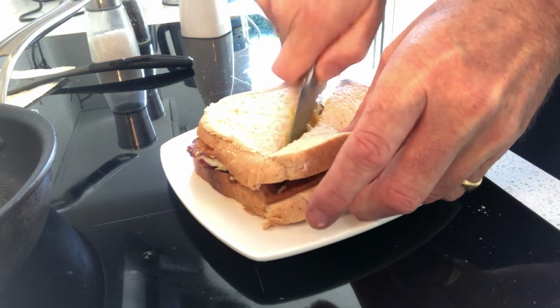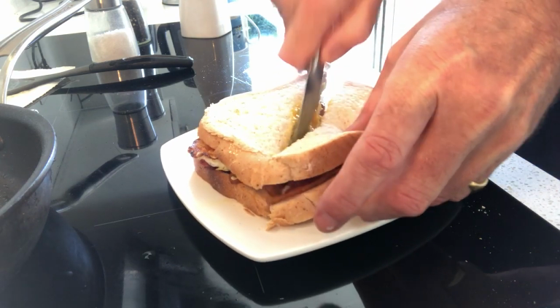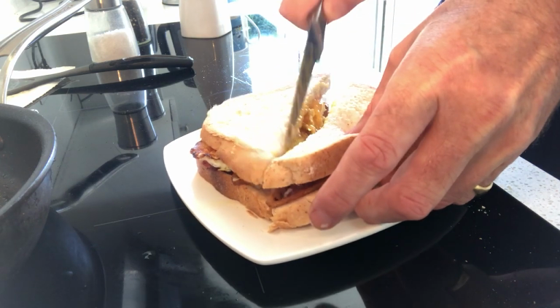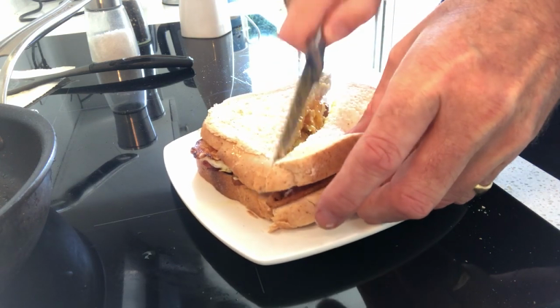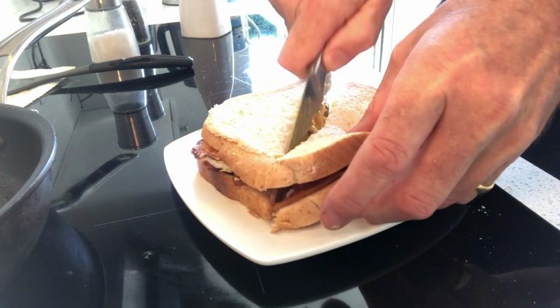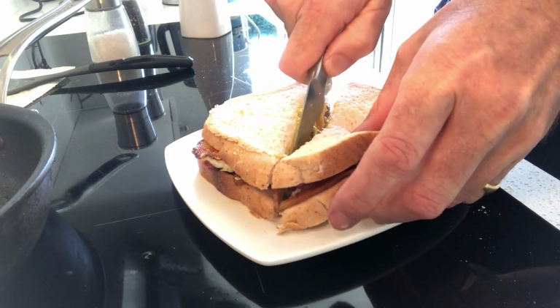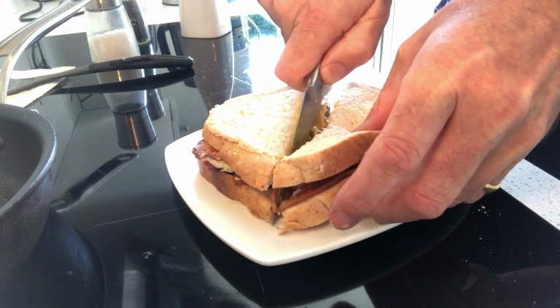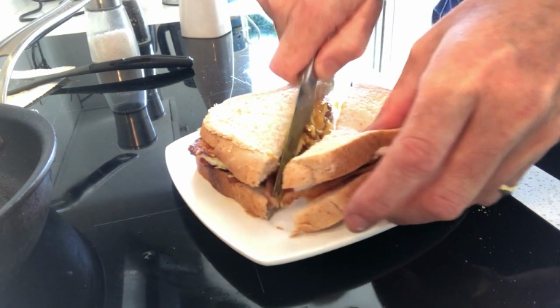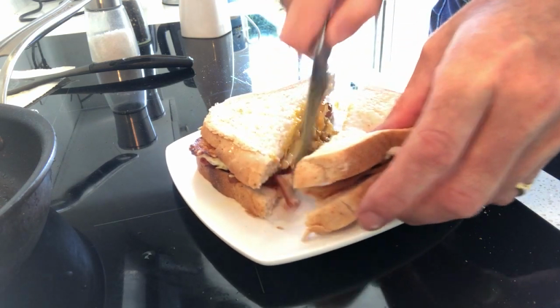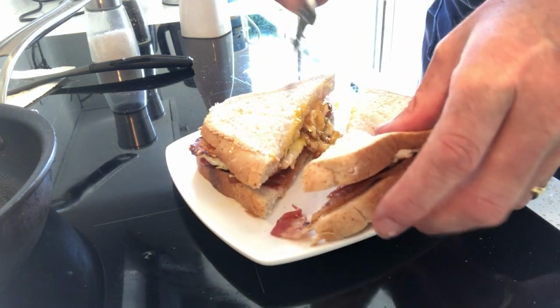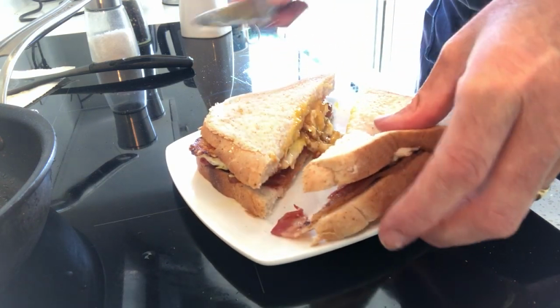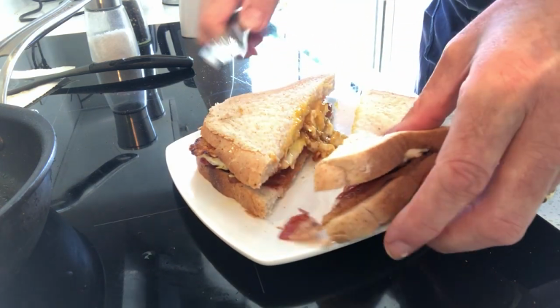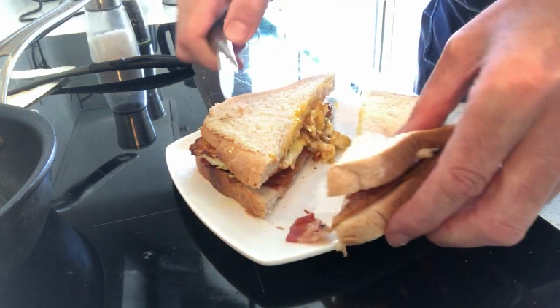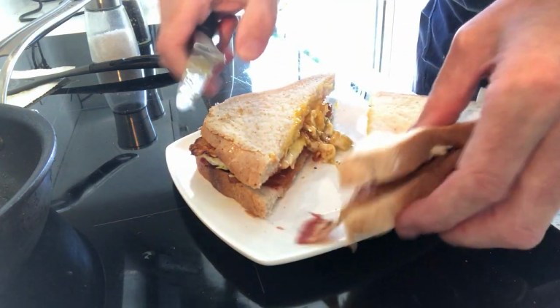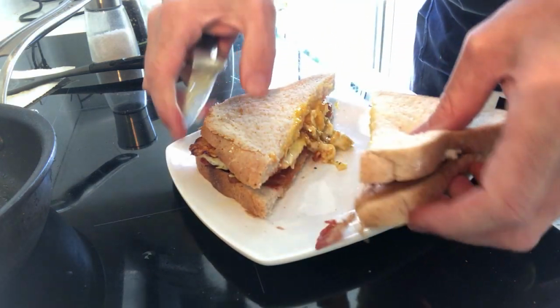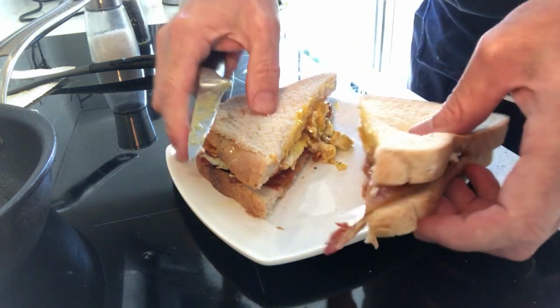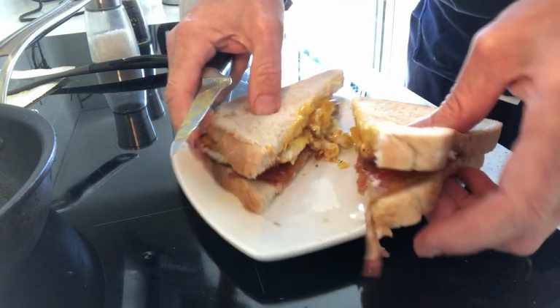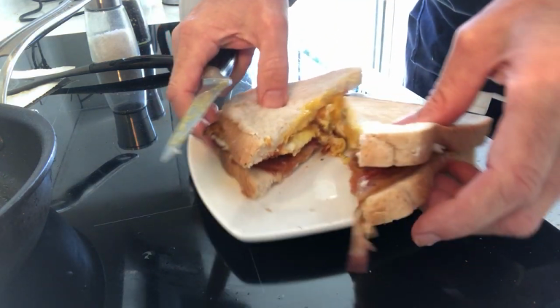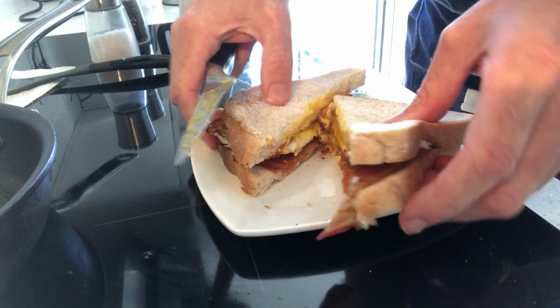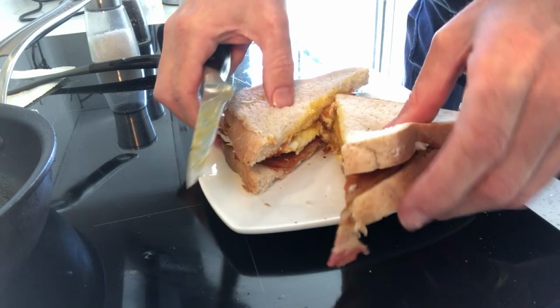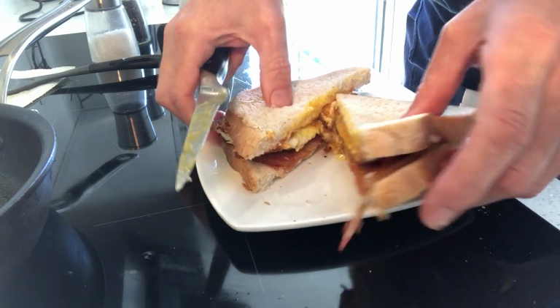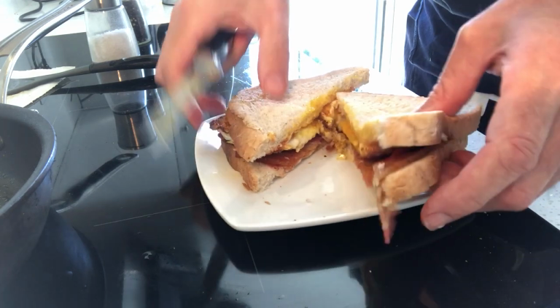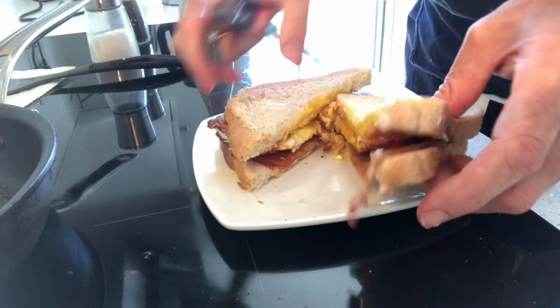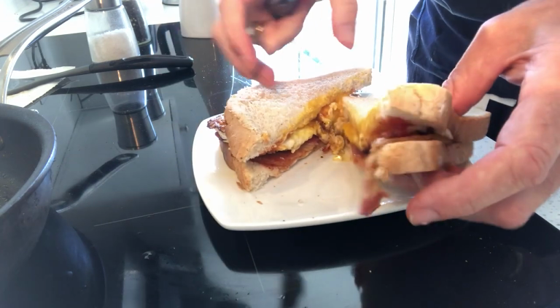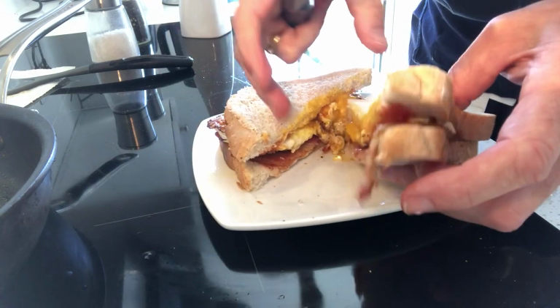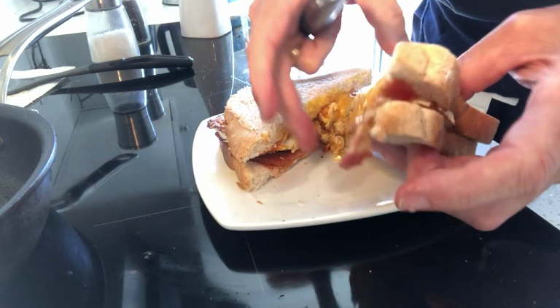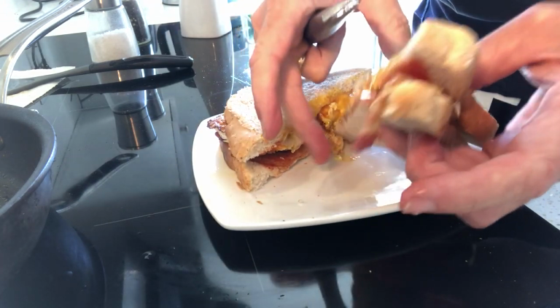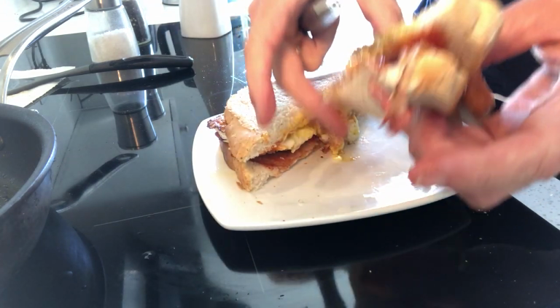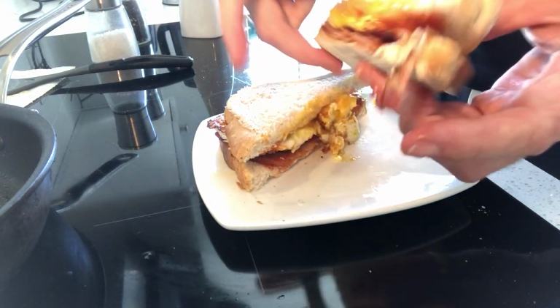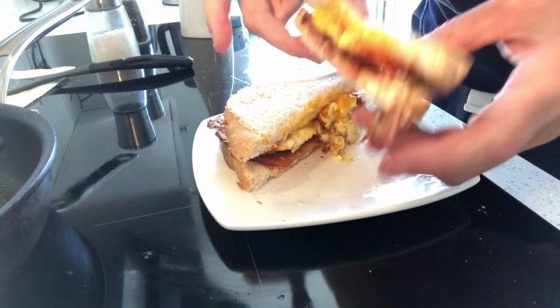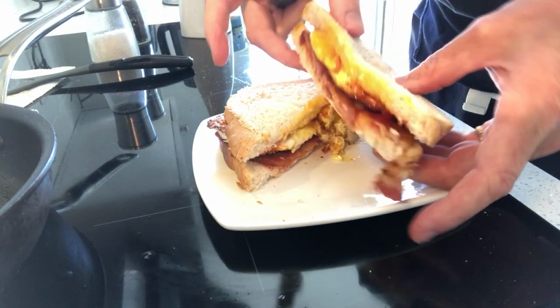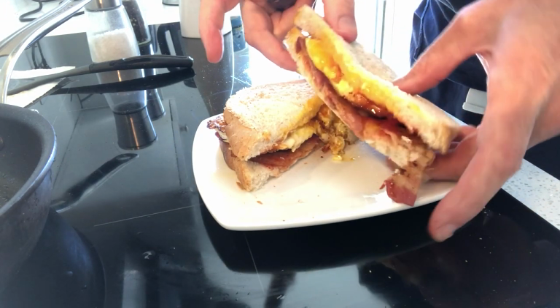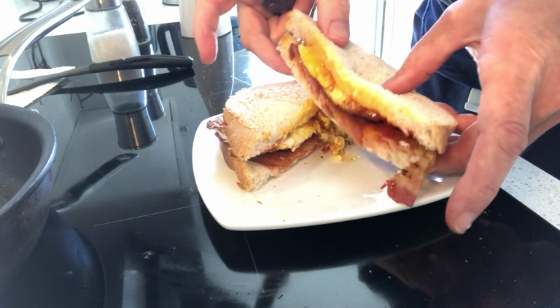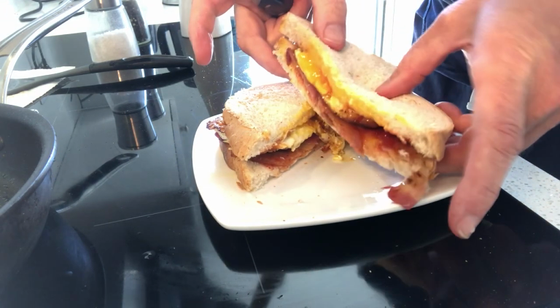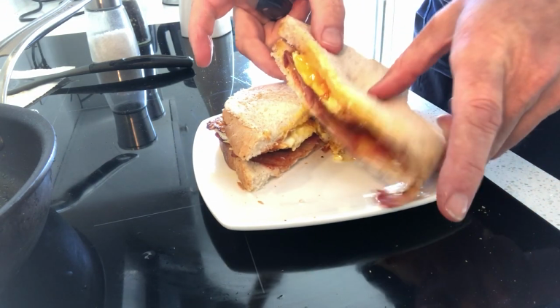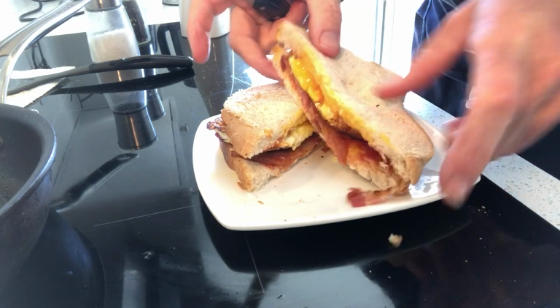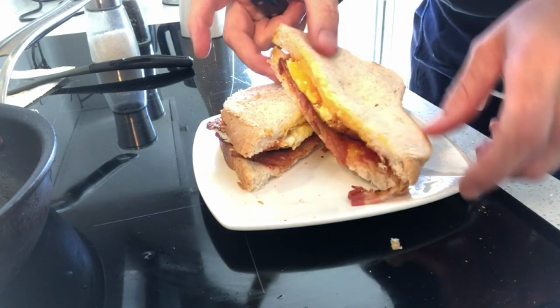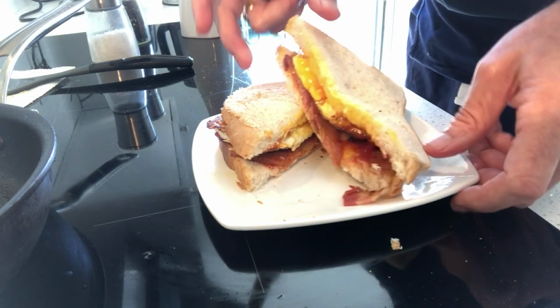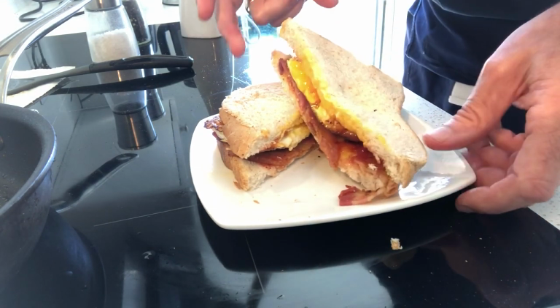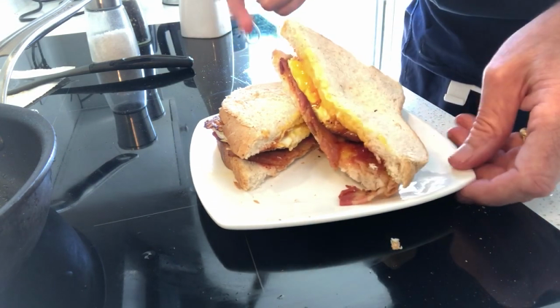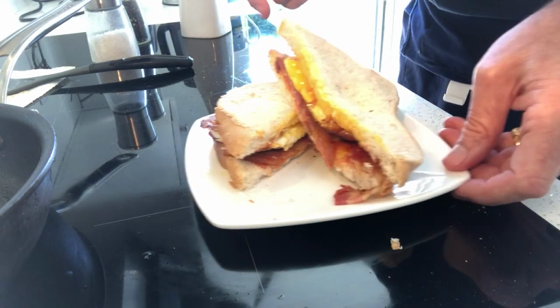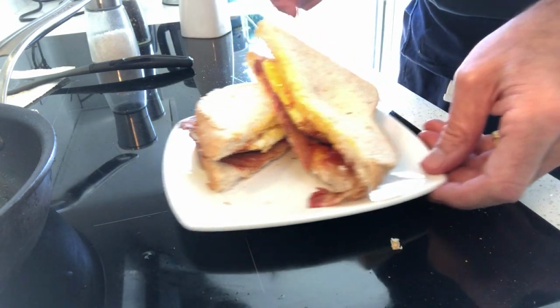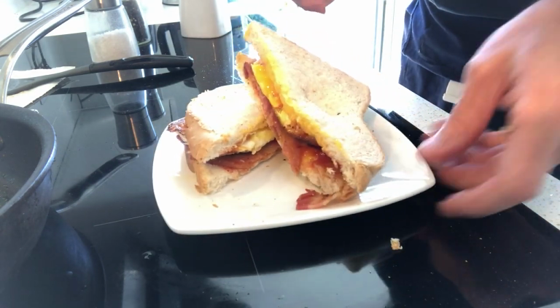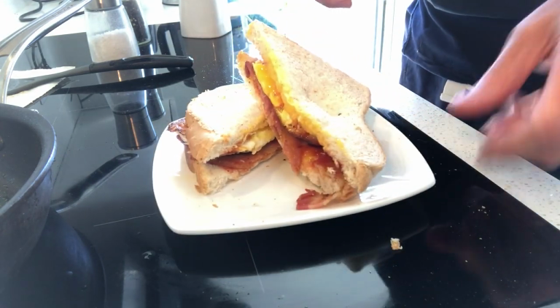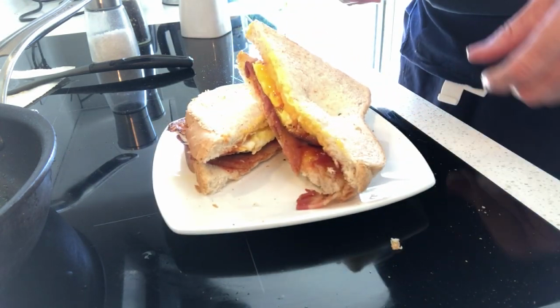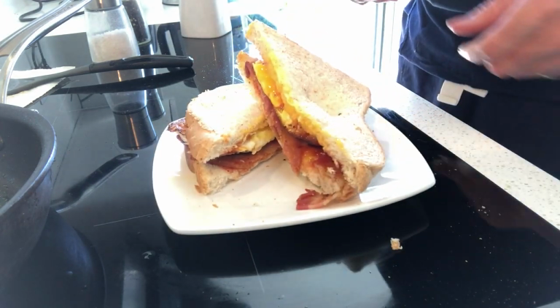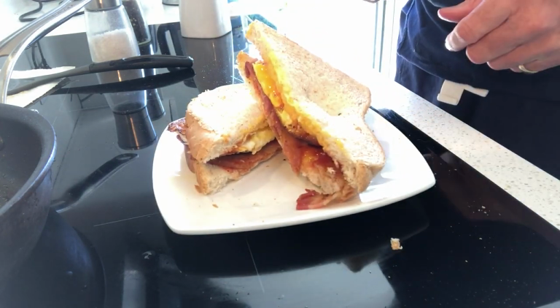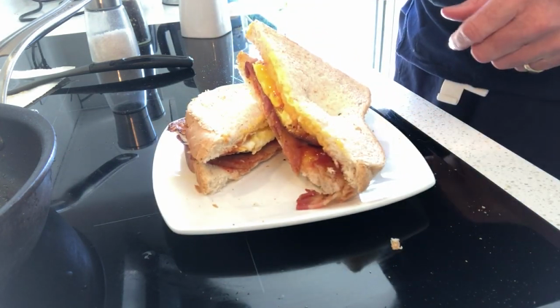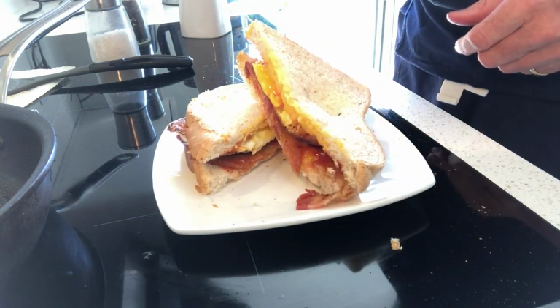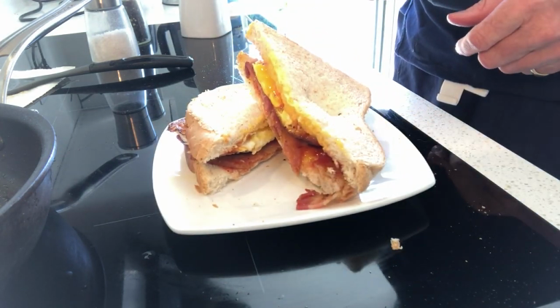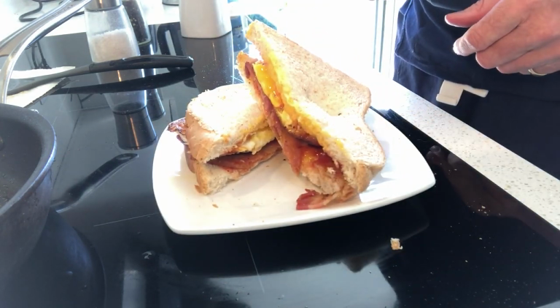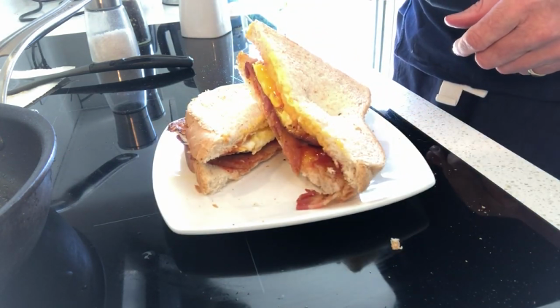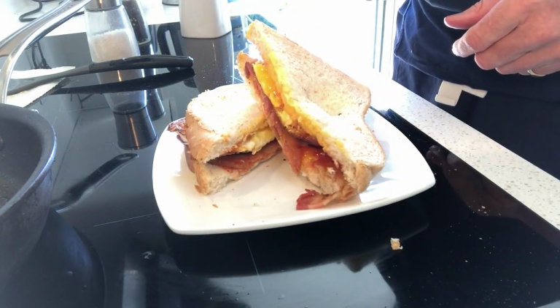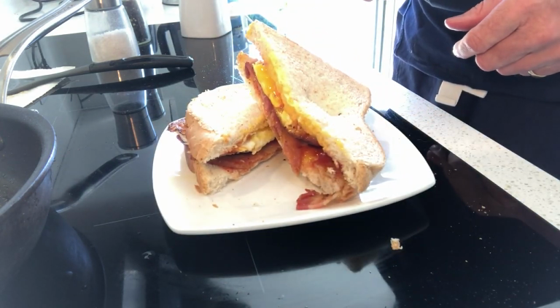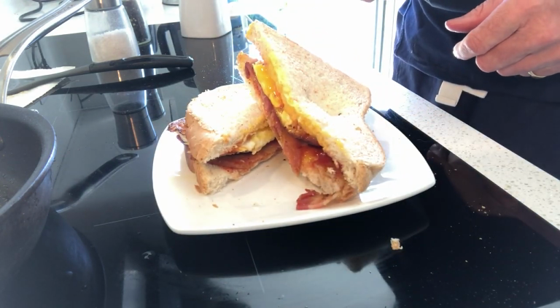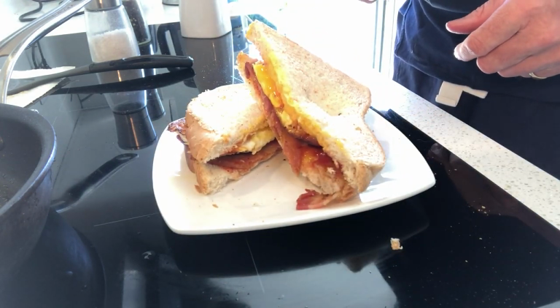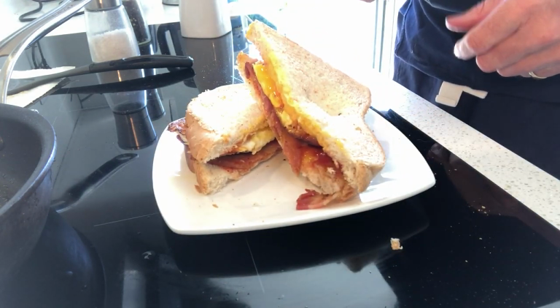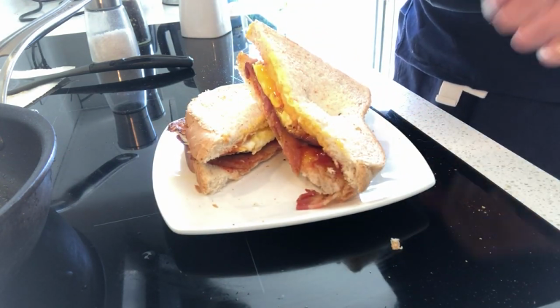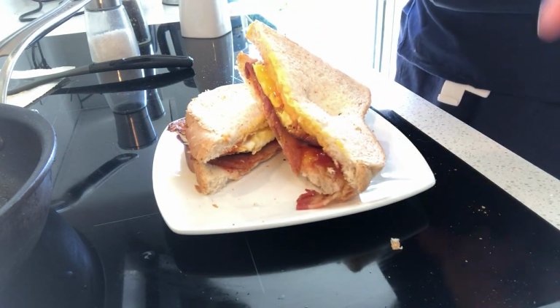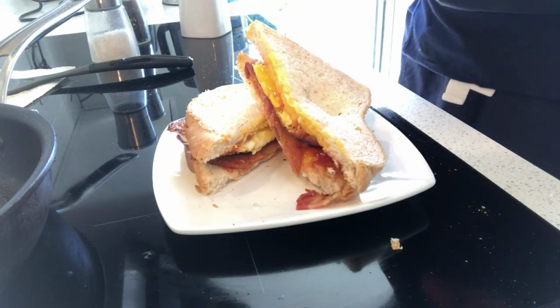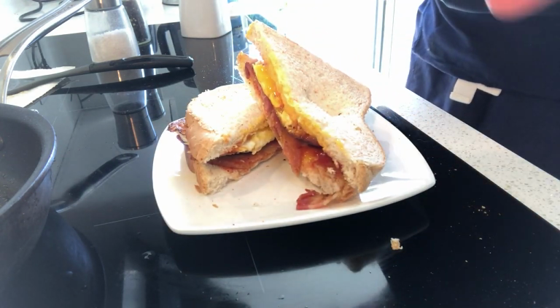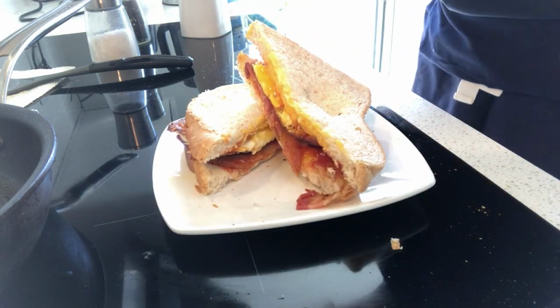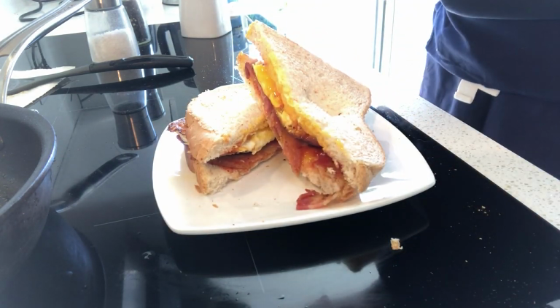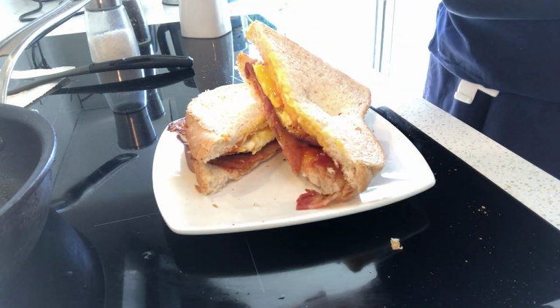And here we have perfect egg and bacon sandwich sorted.